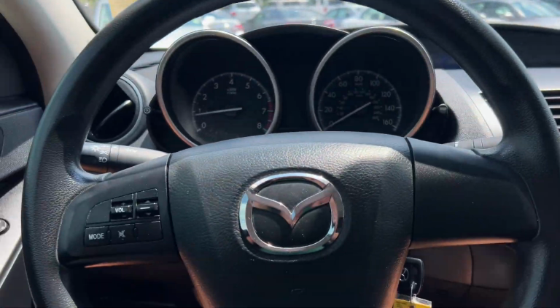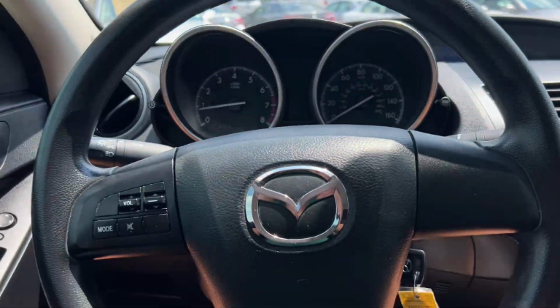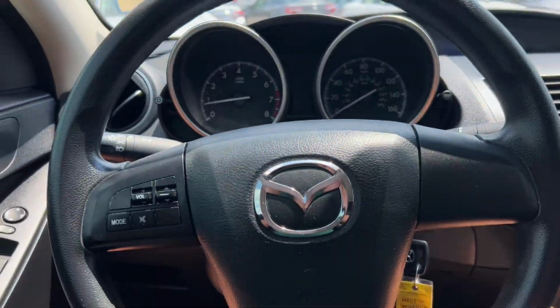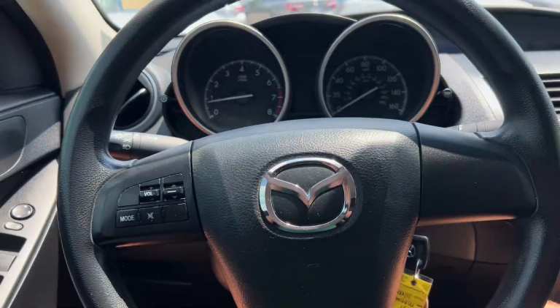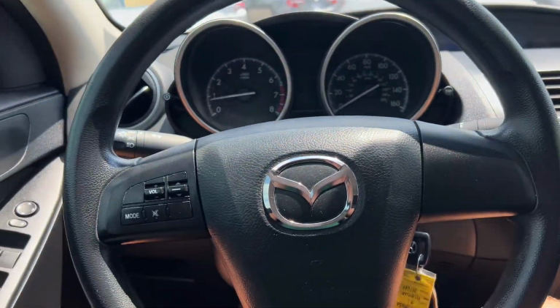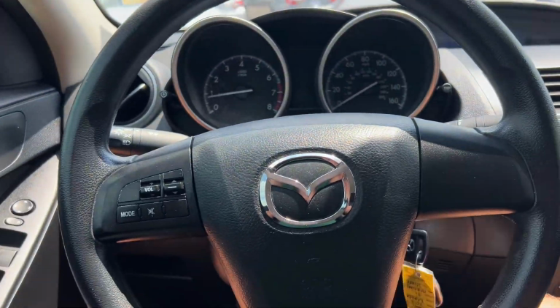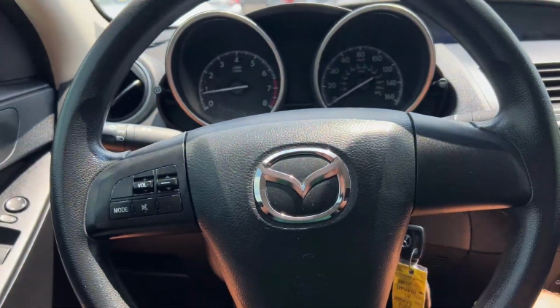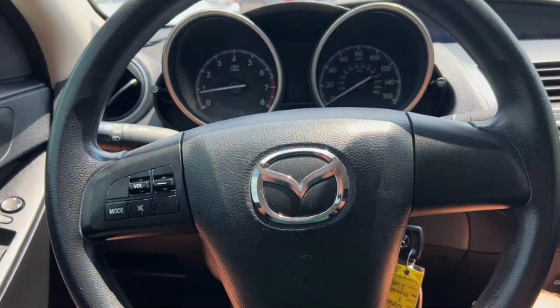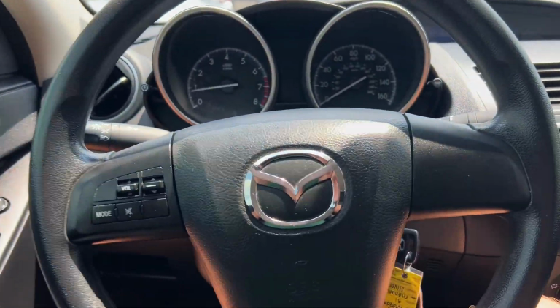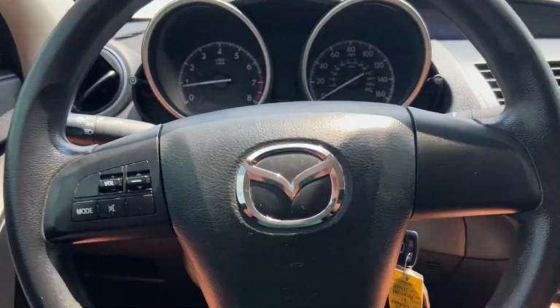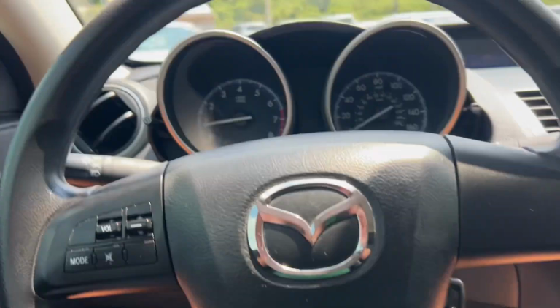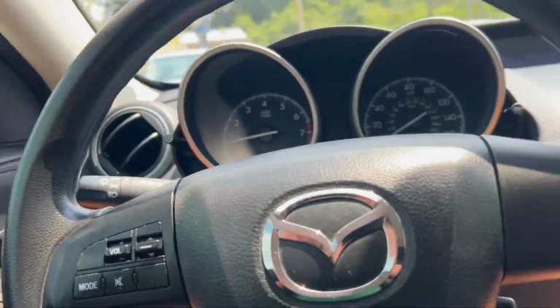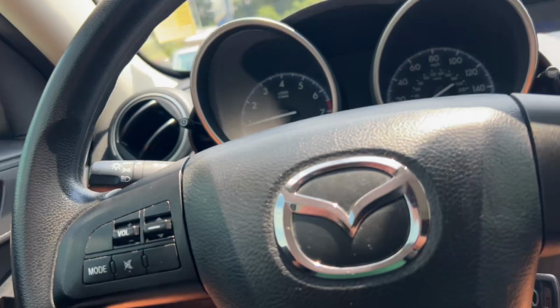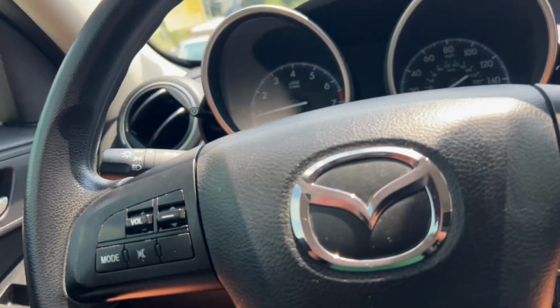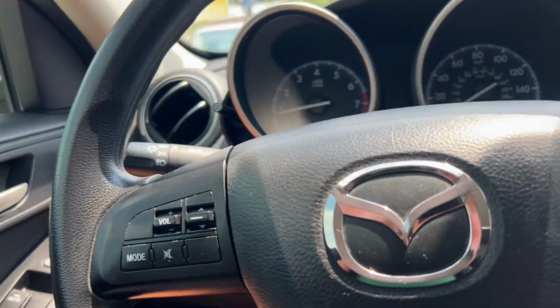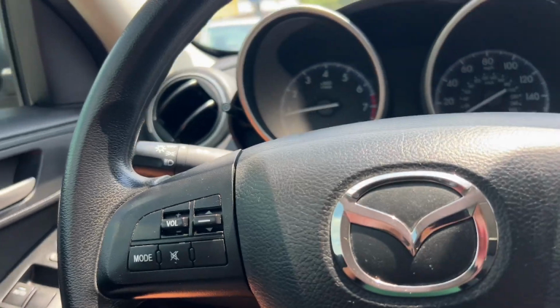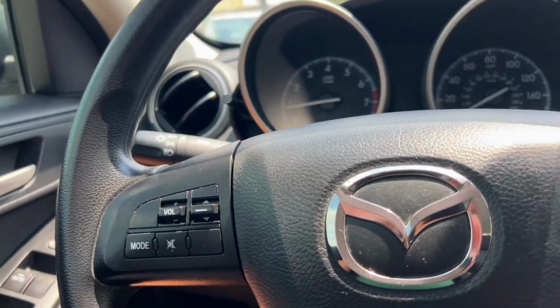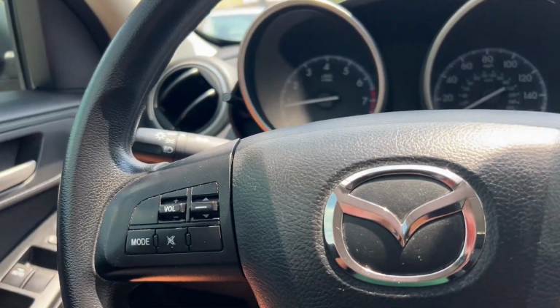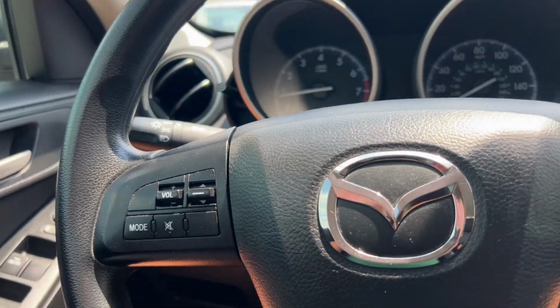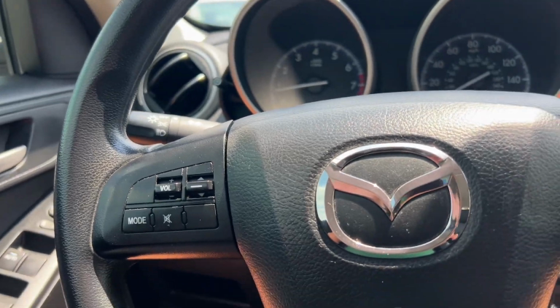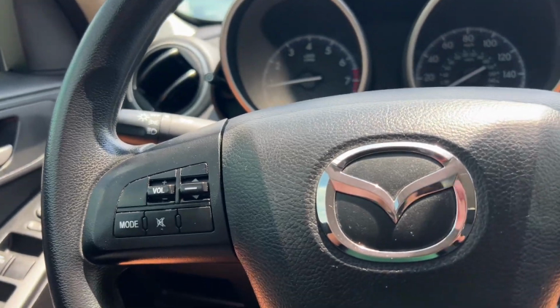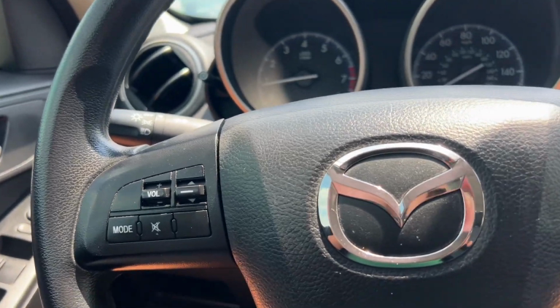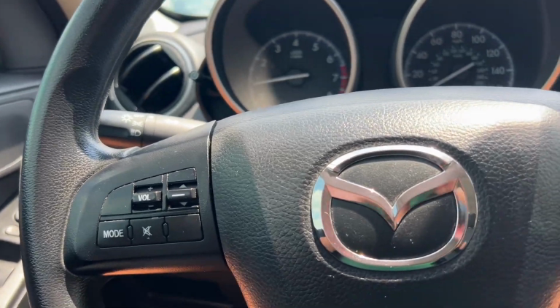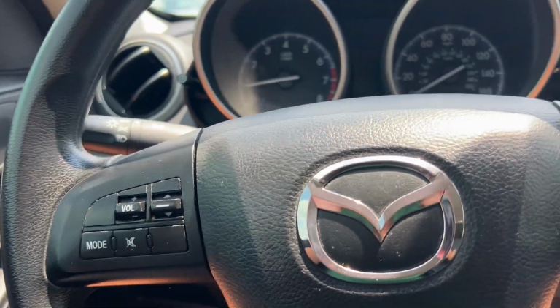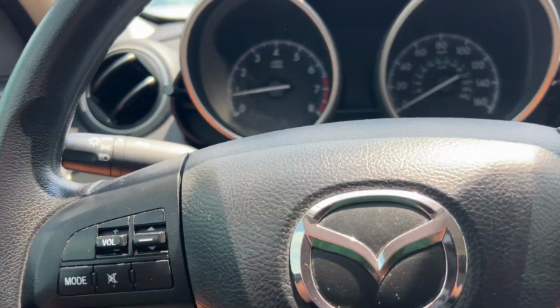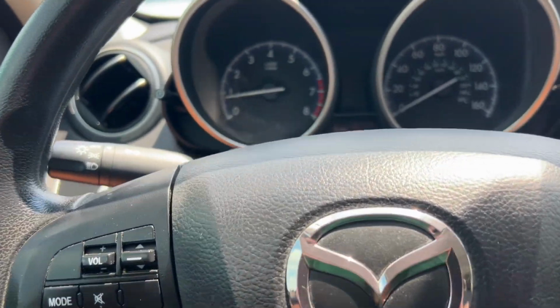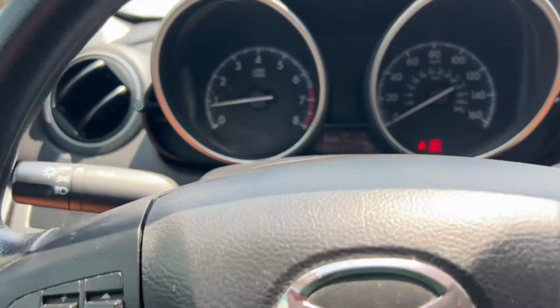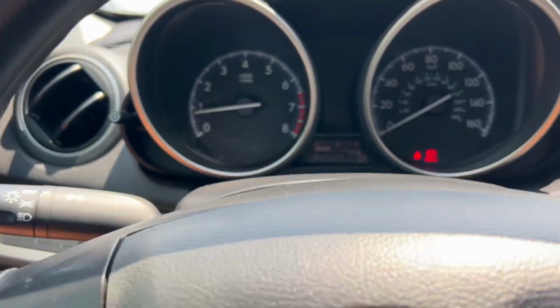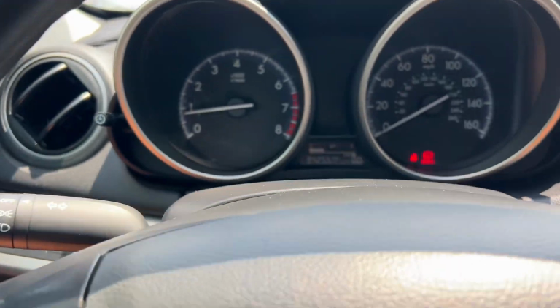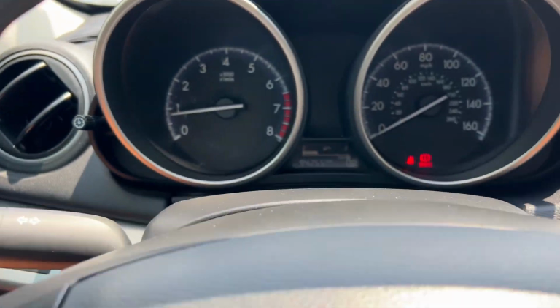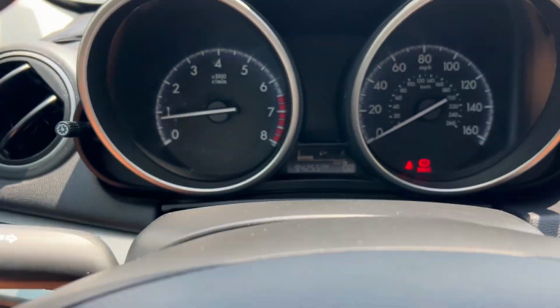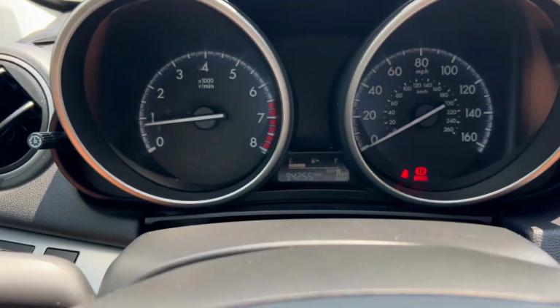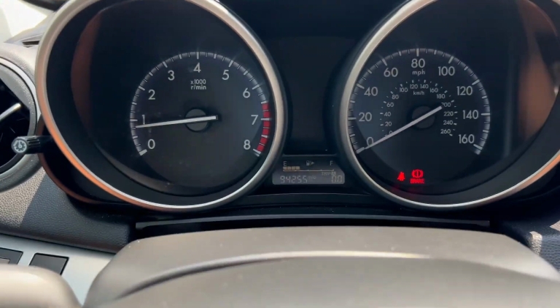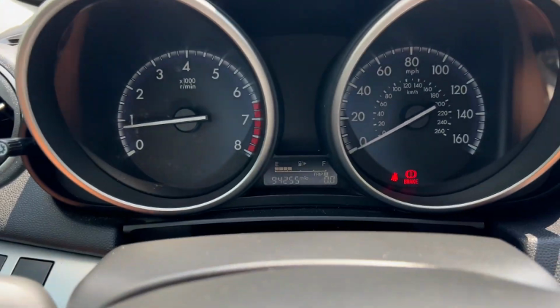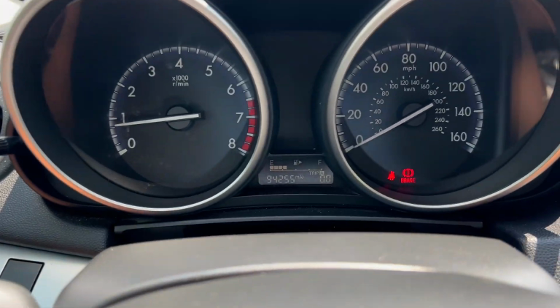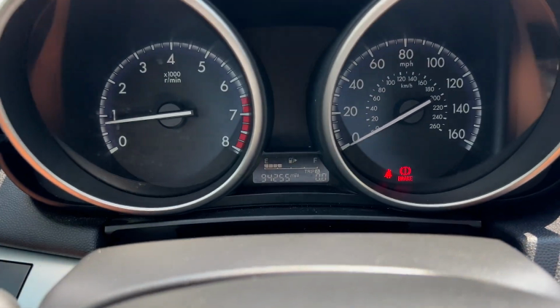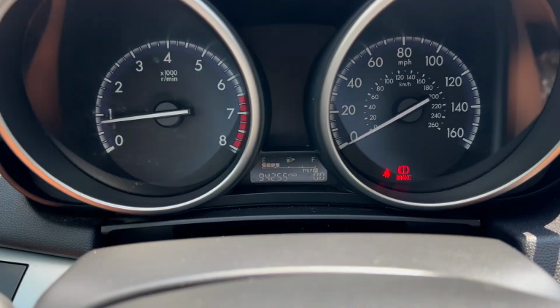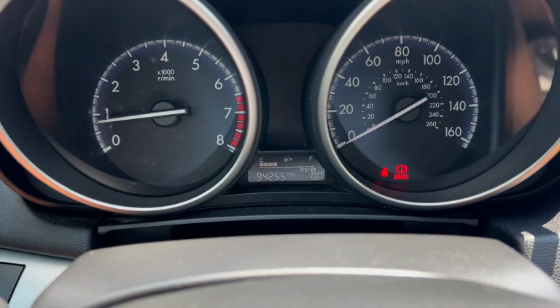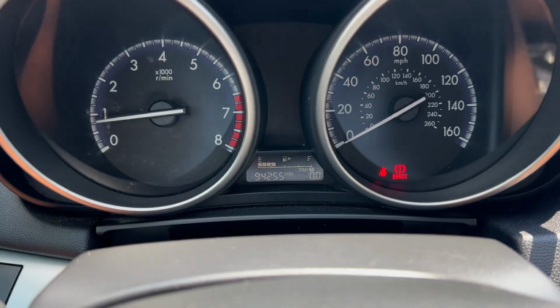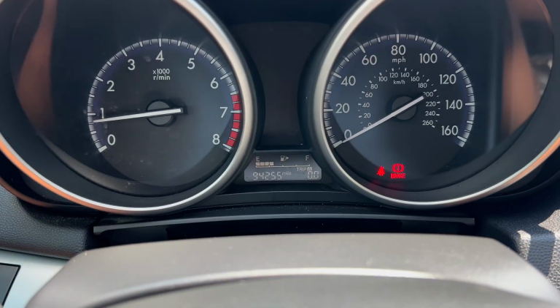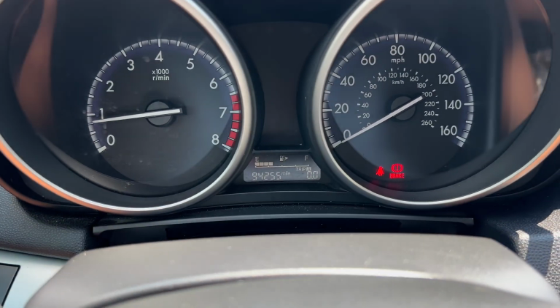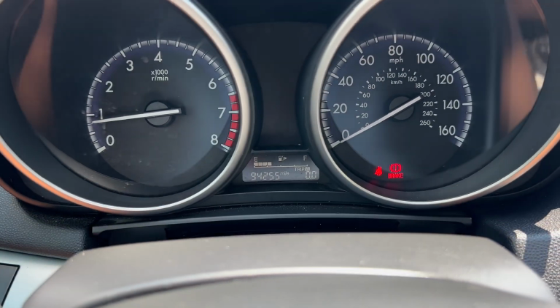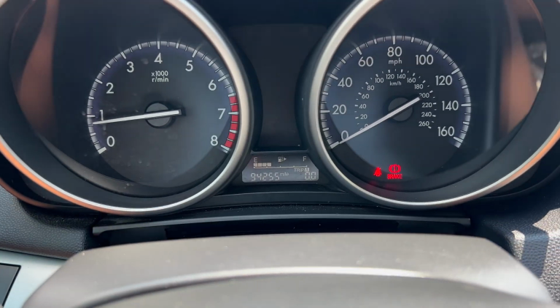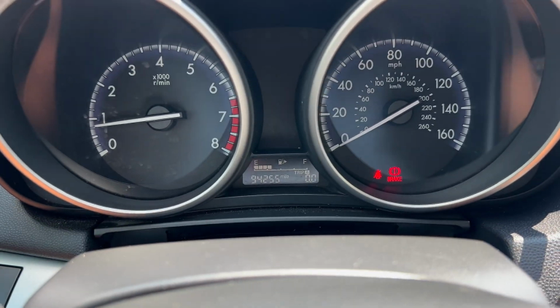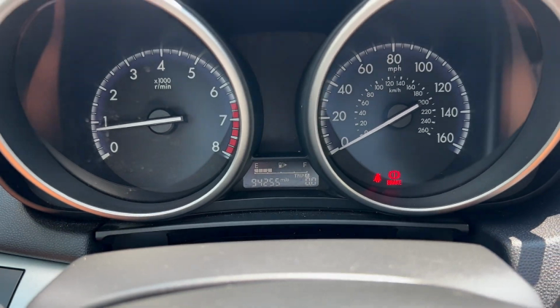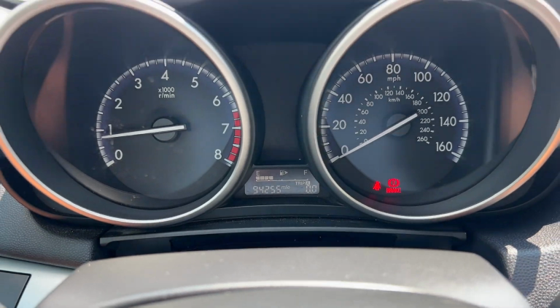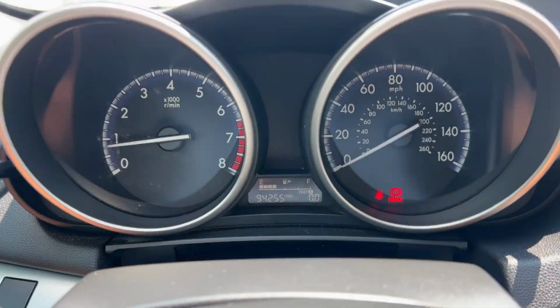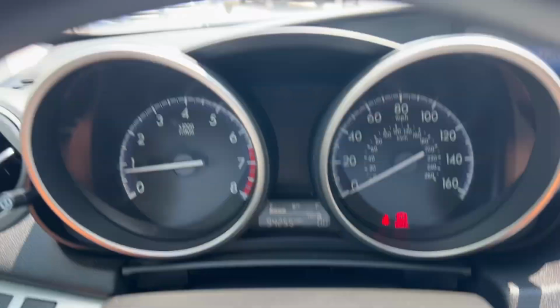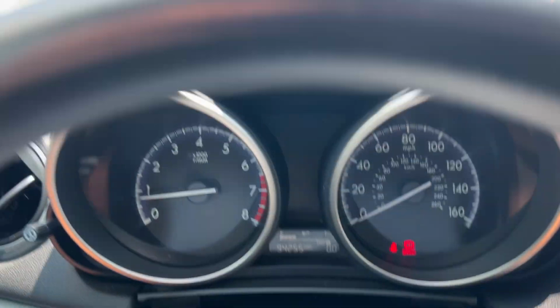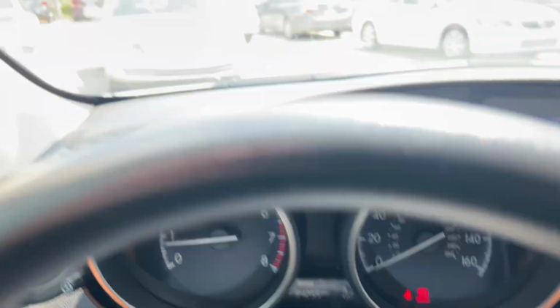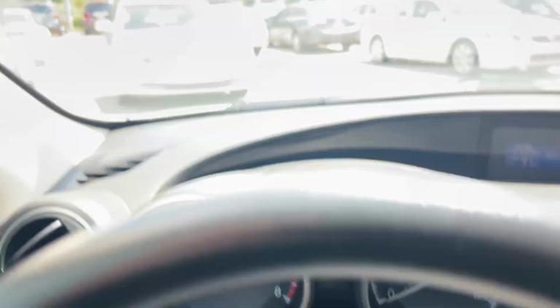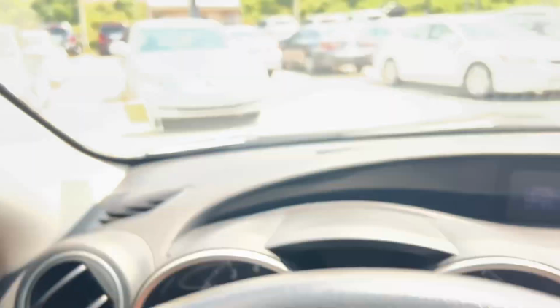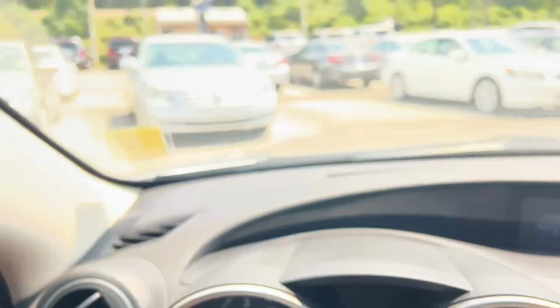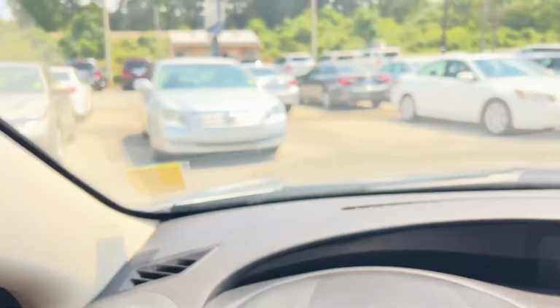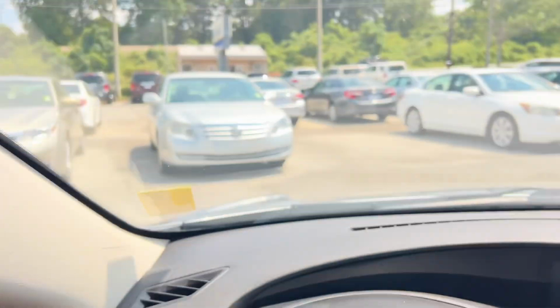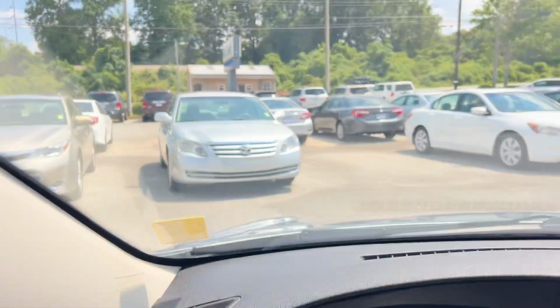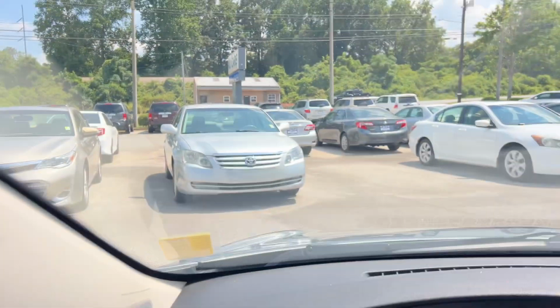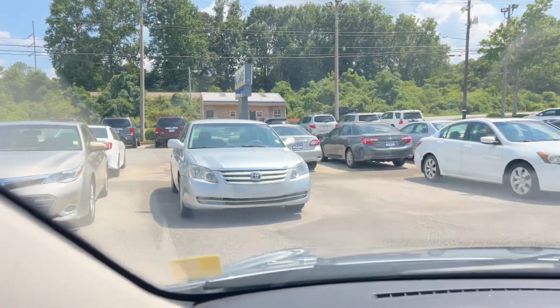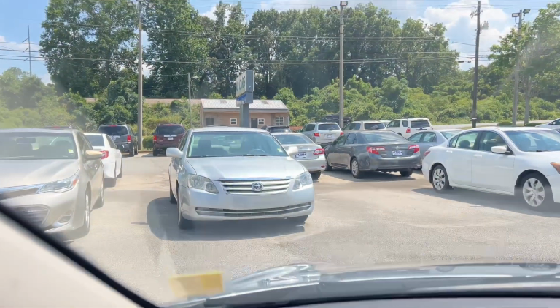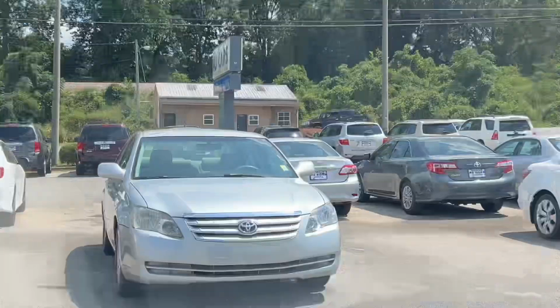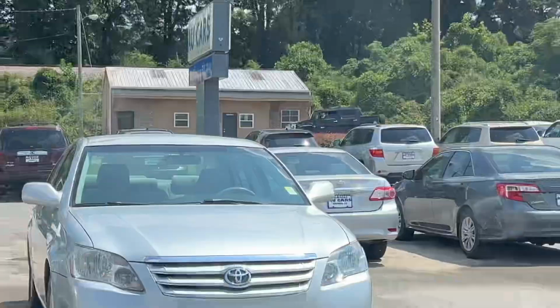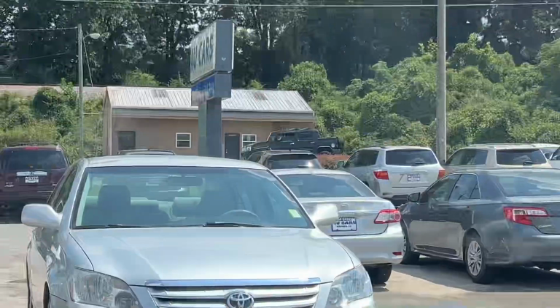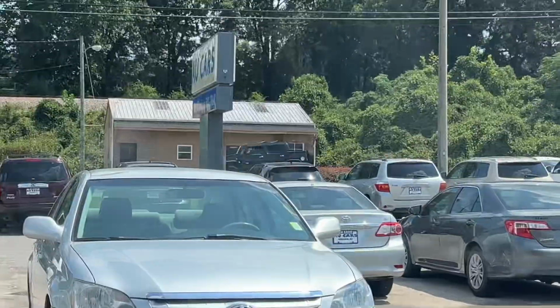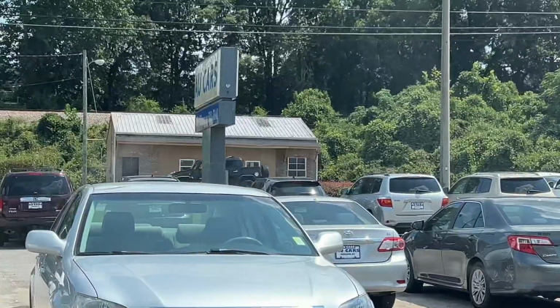Steering wheel controls, just over 94,000 miles — come and see this car.